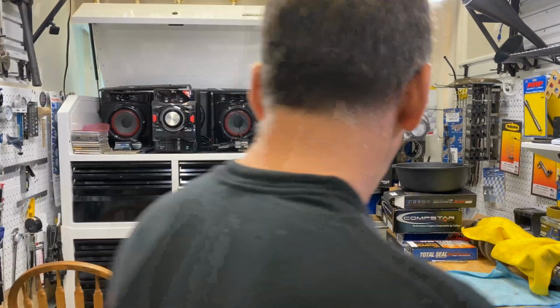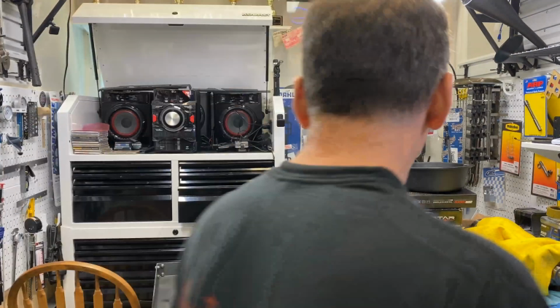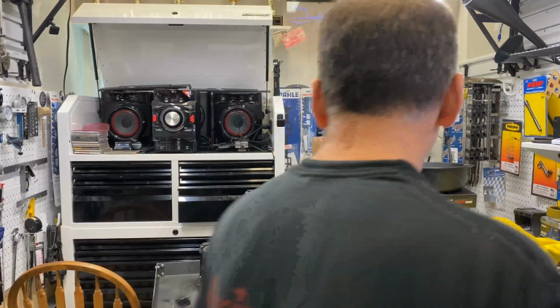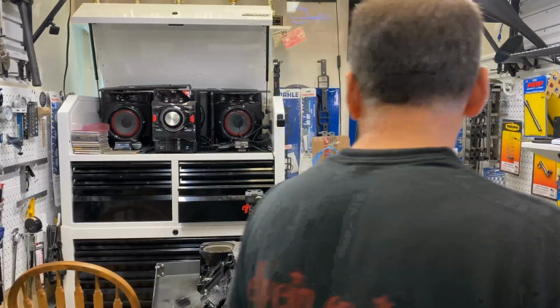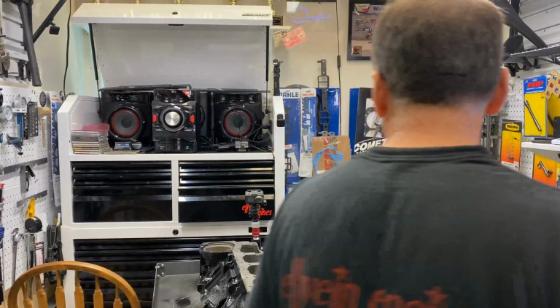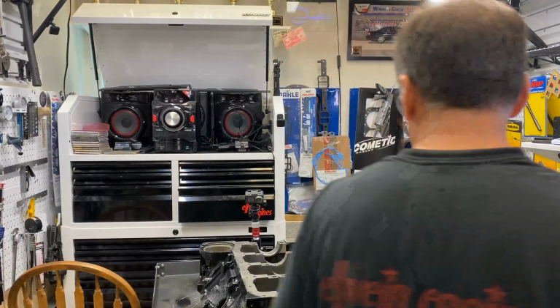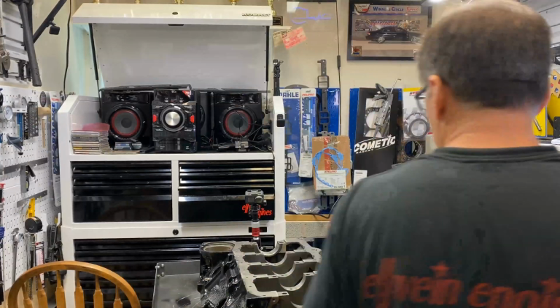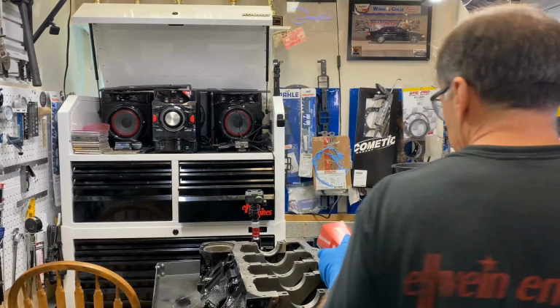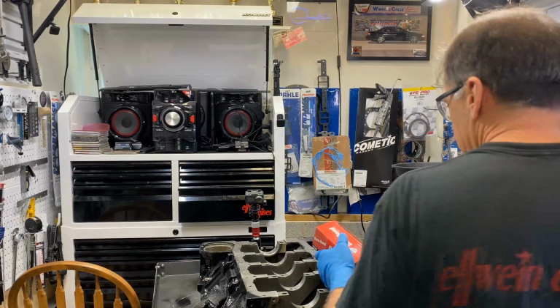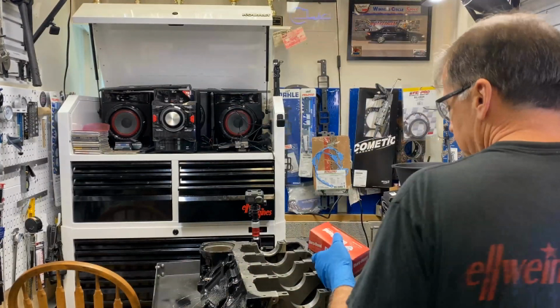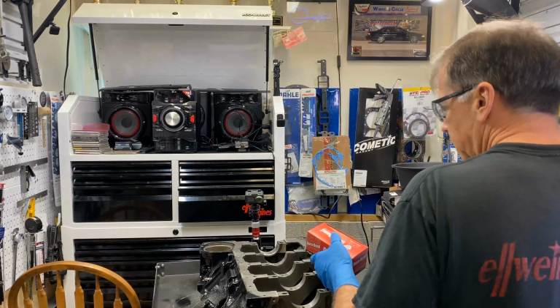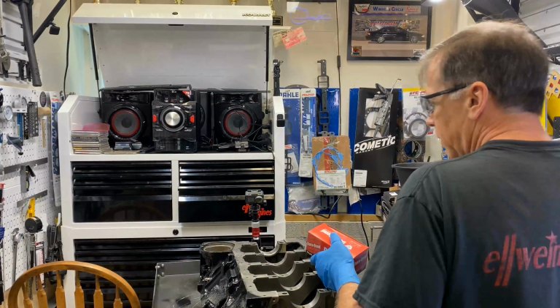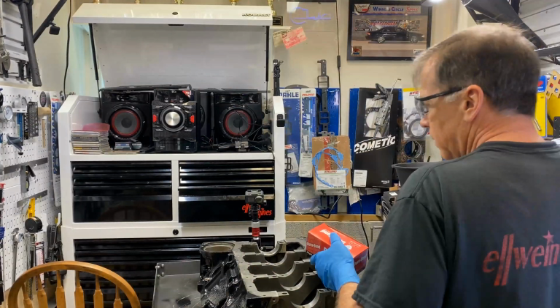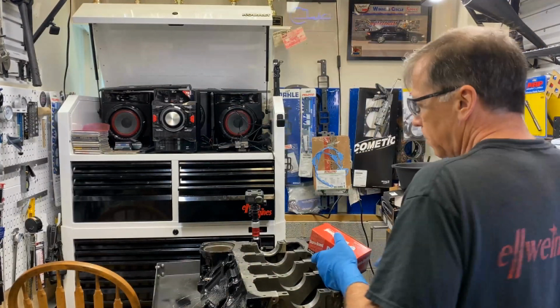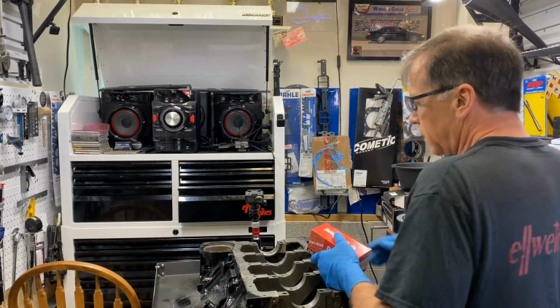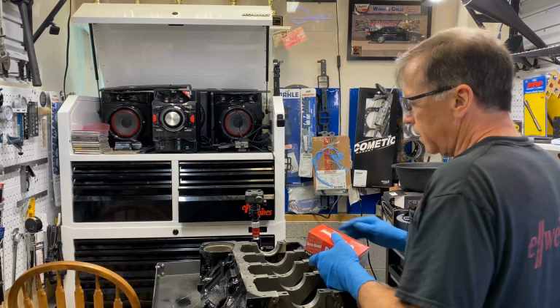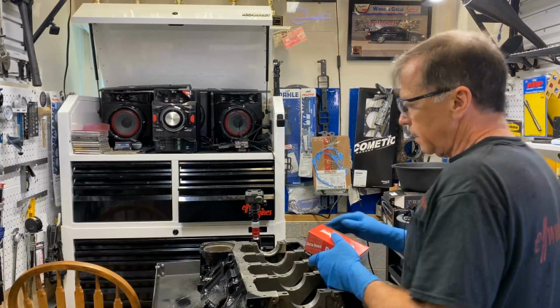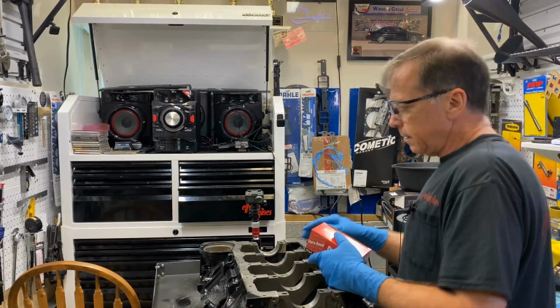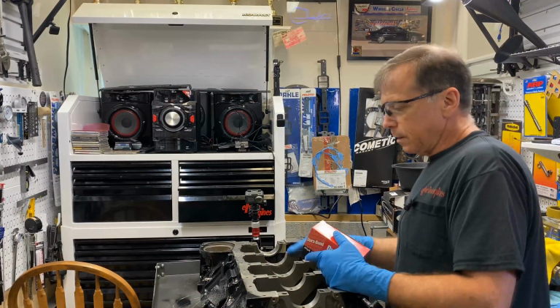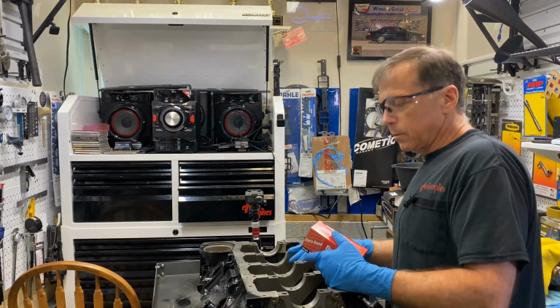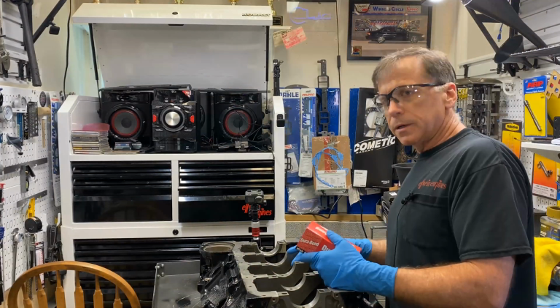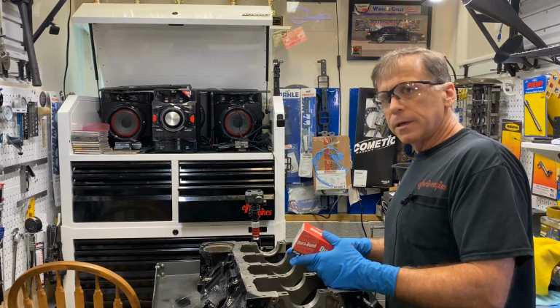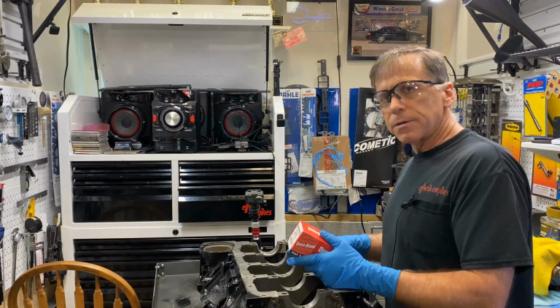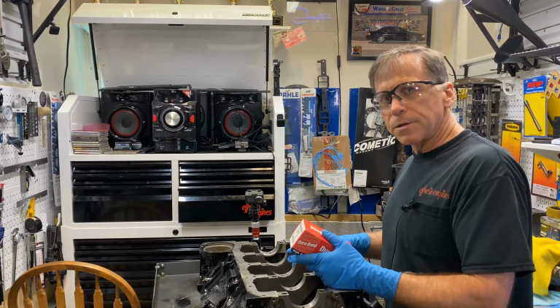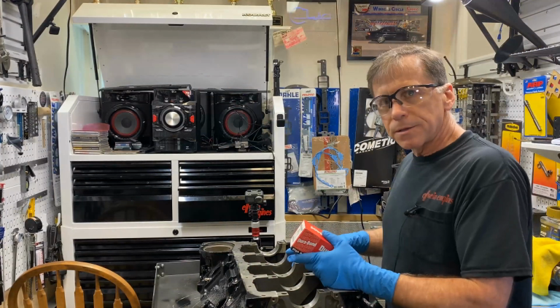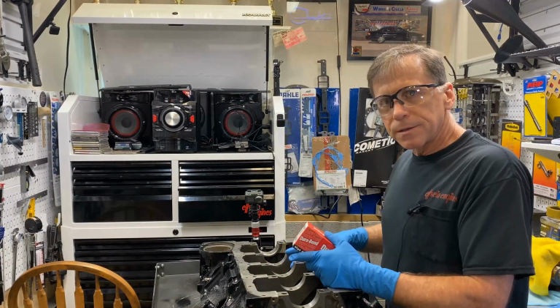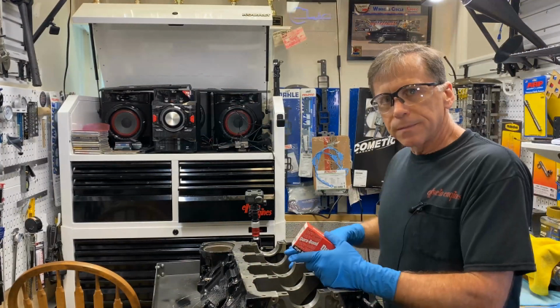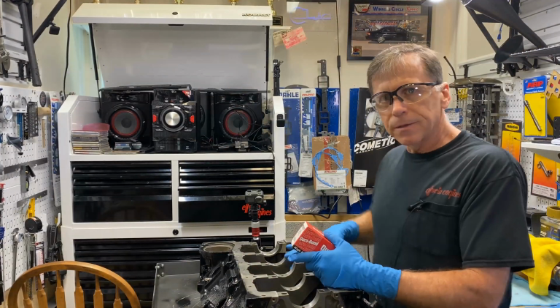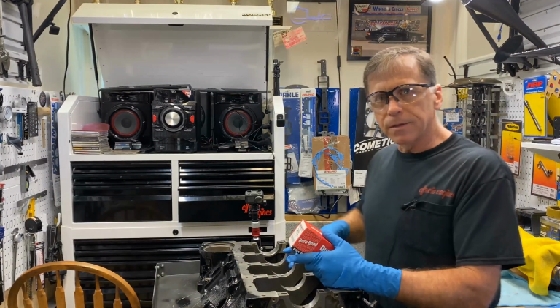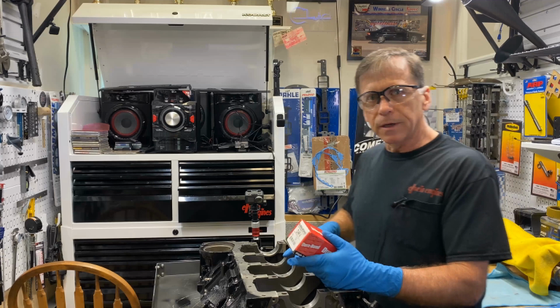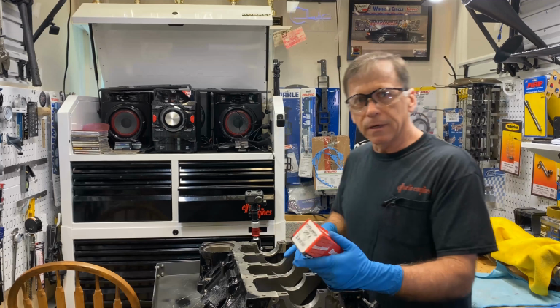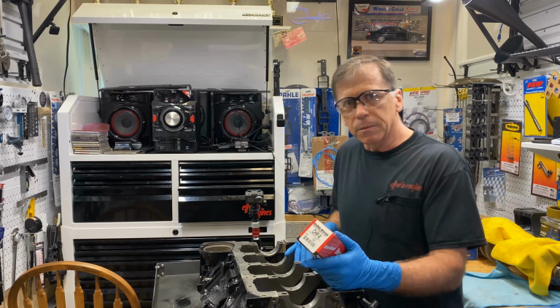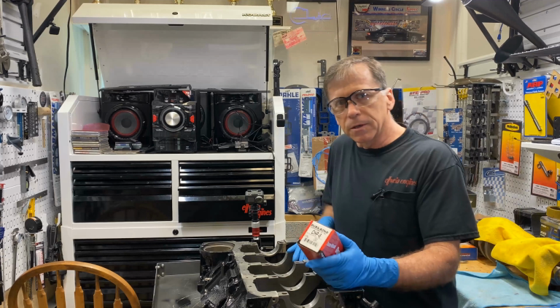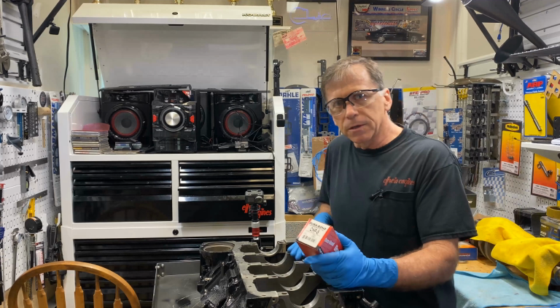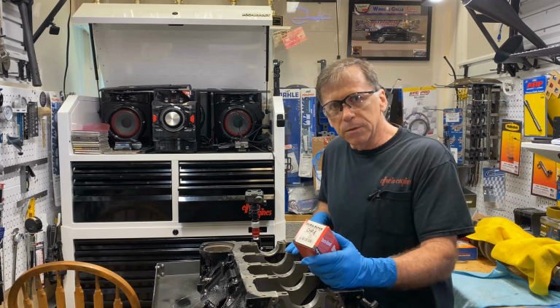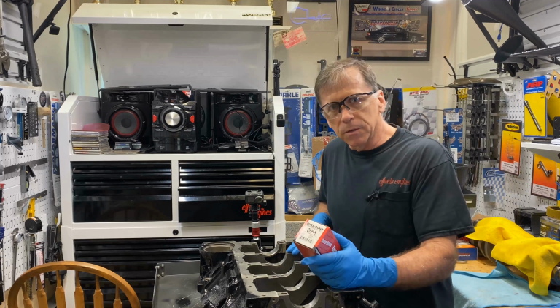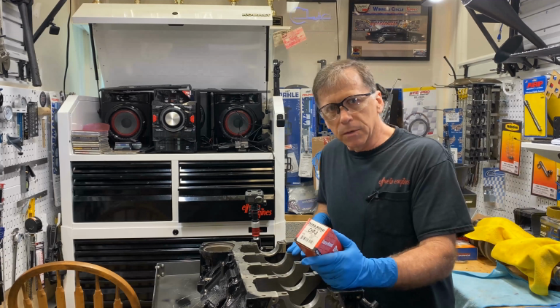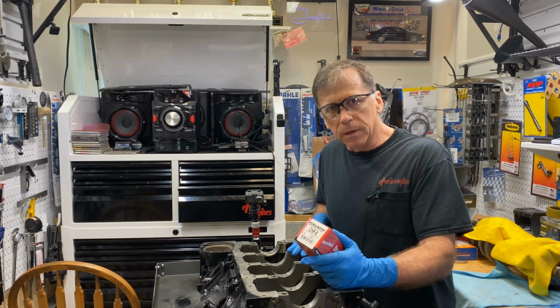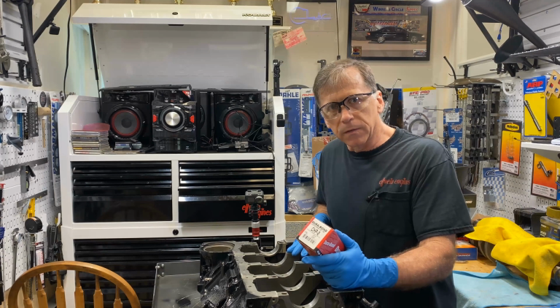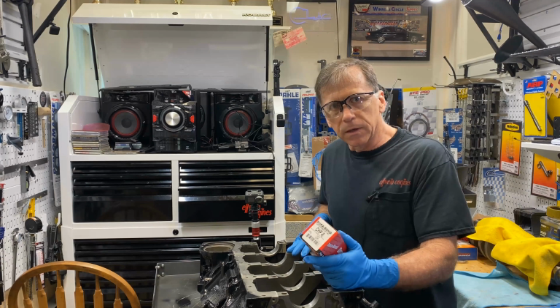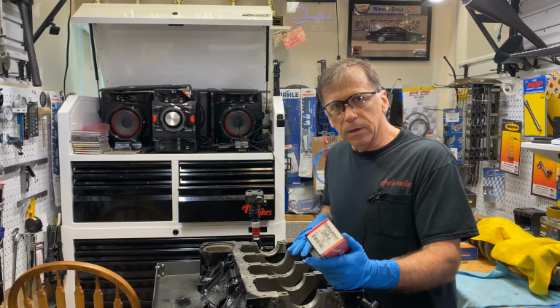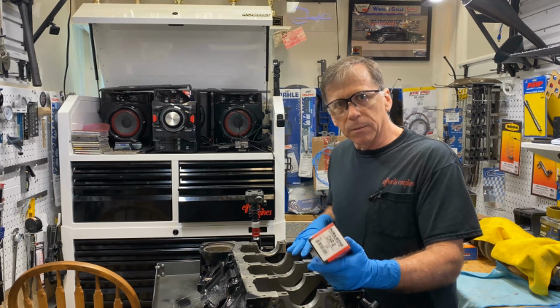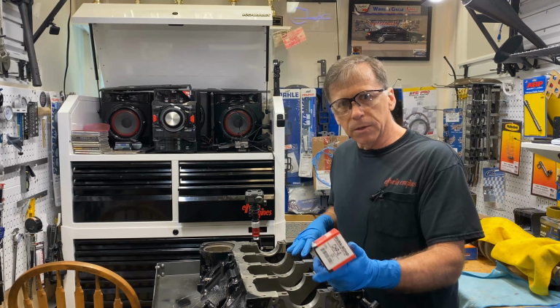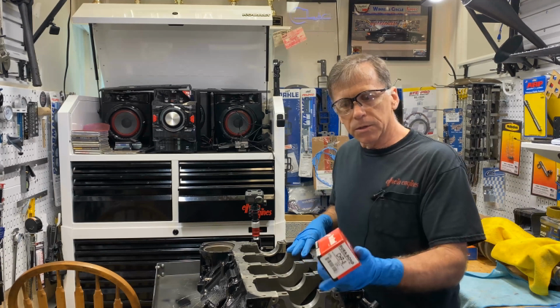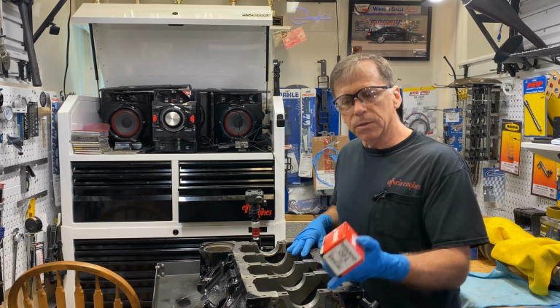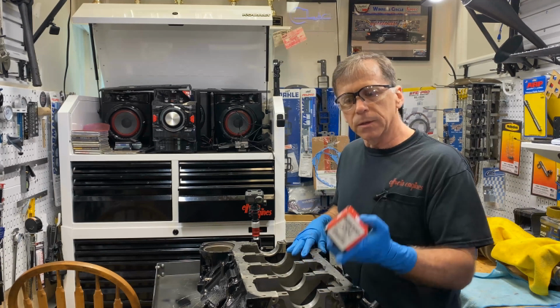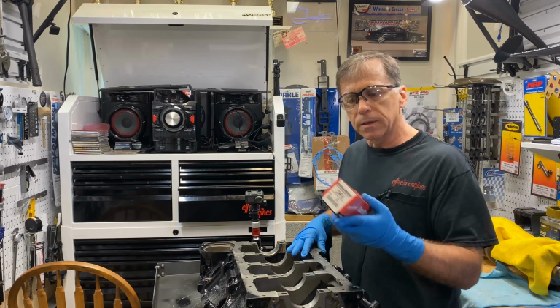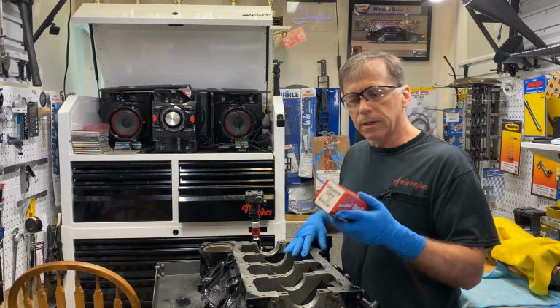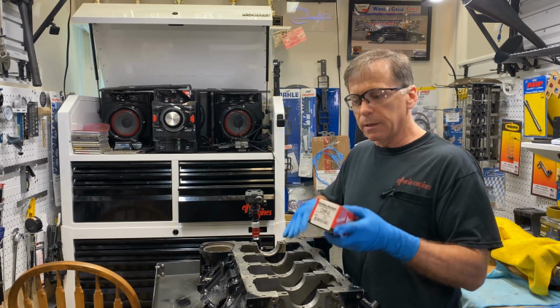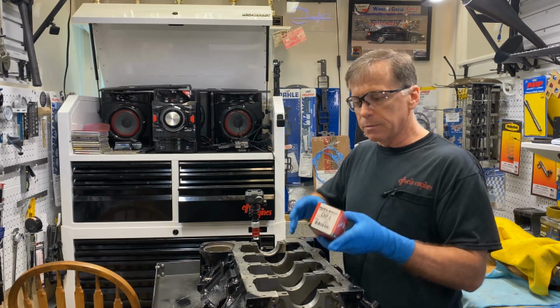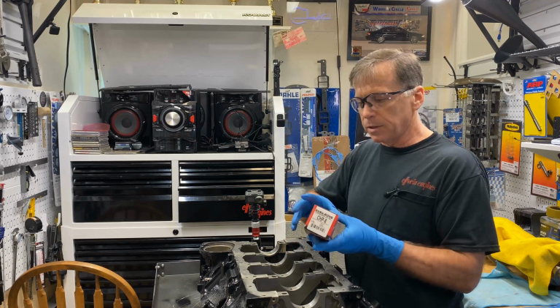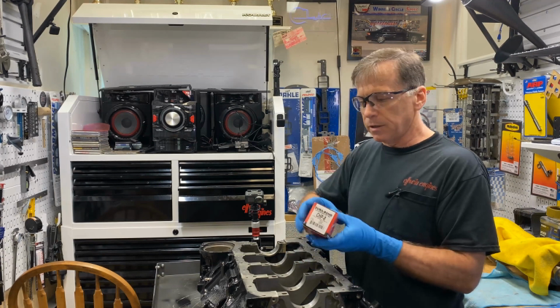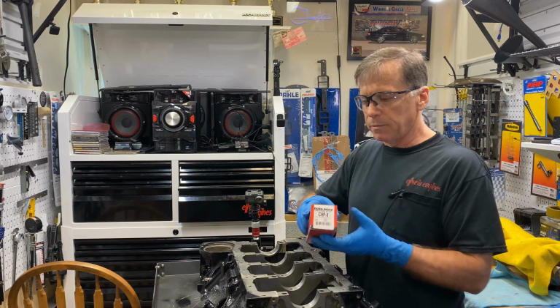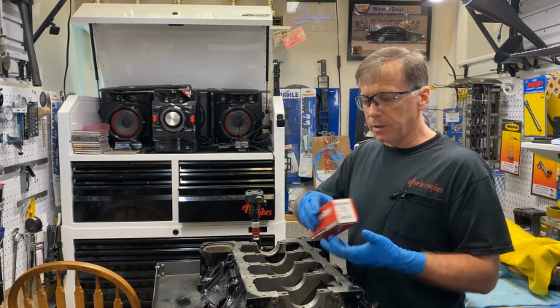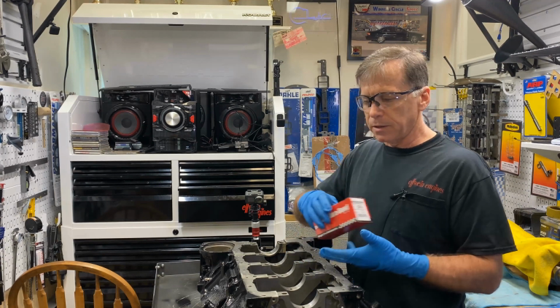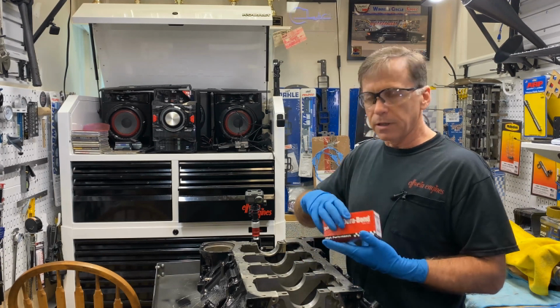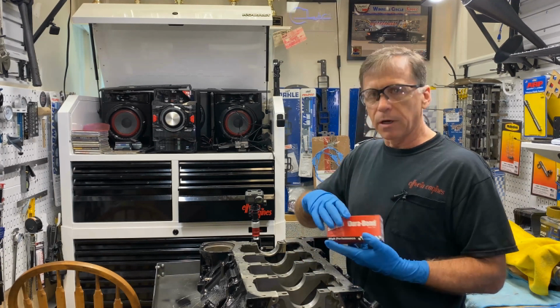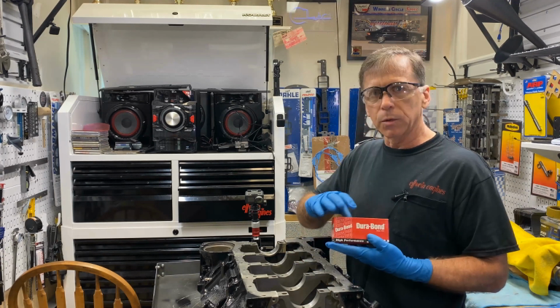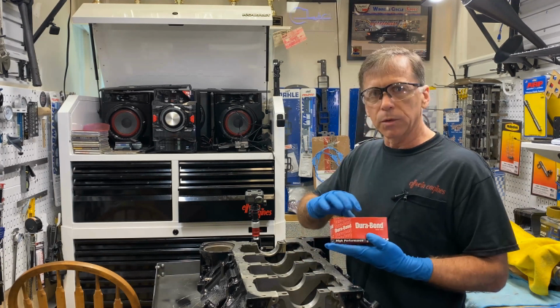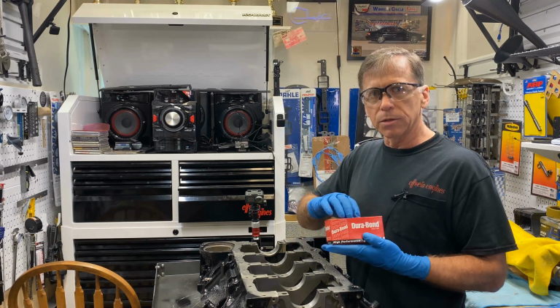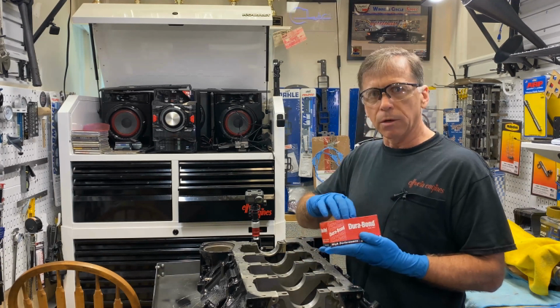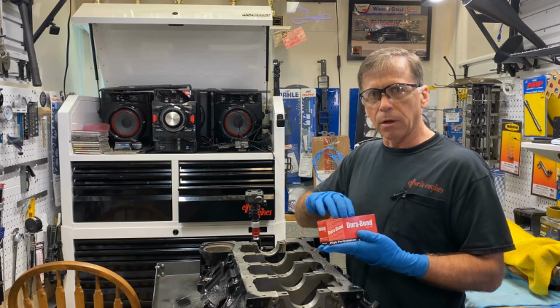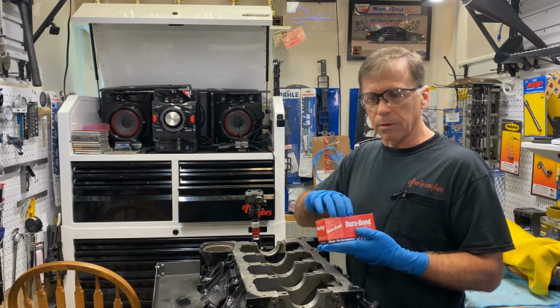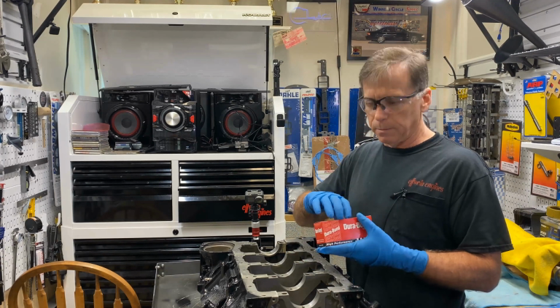Hey everybody, this is Carl Elwine at Elwine Engines. Today I'm going to do a quick video. I'm going to show you the camshaft bearings, how to install them.